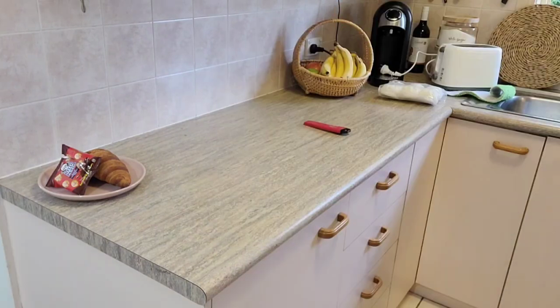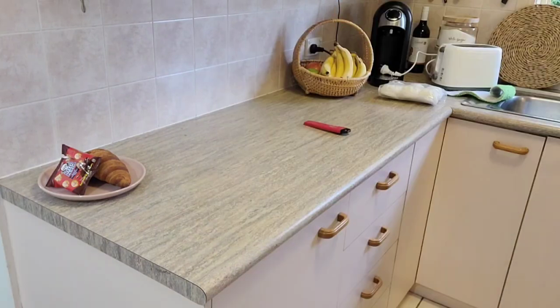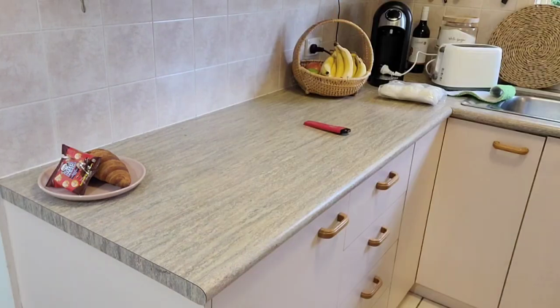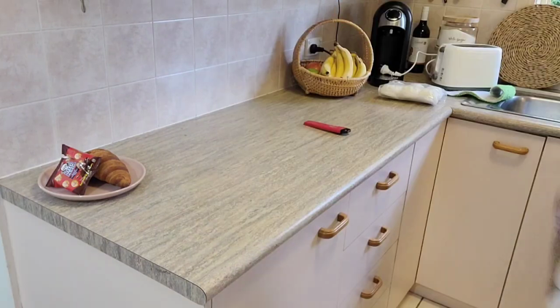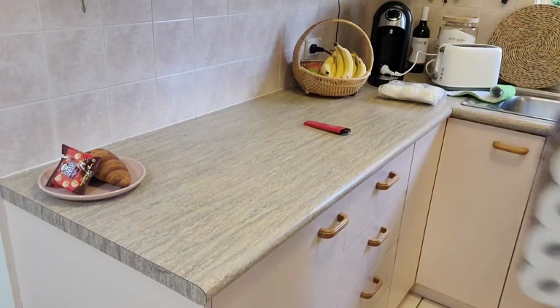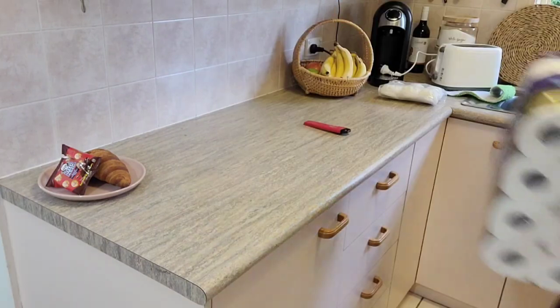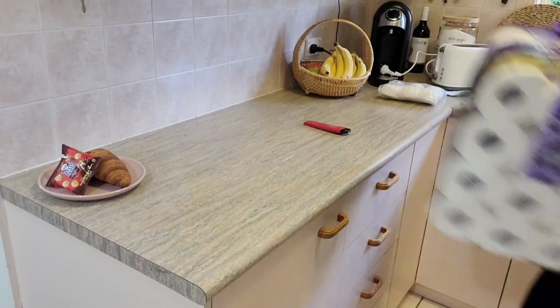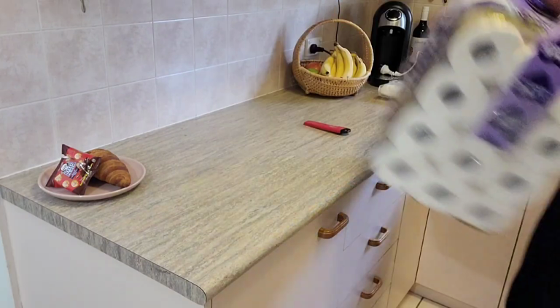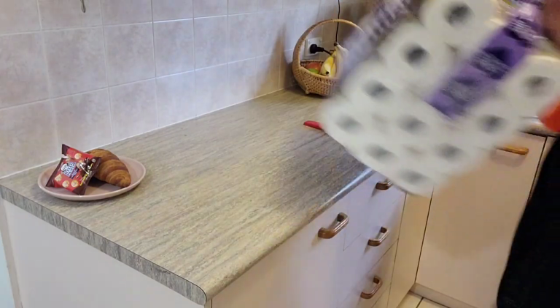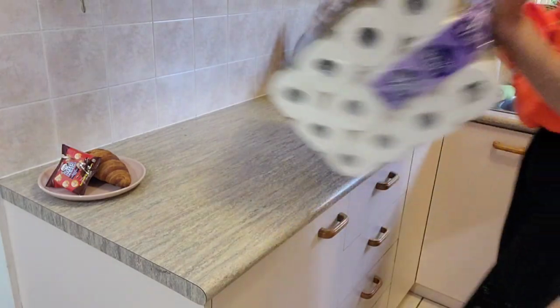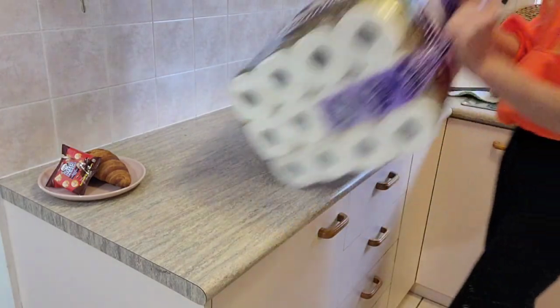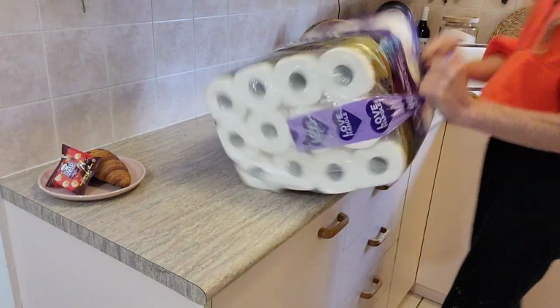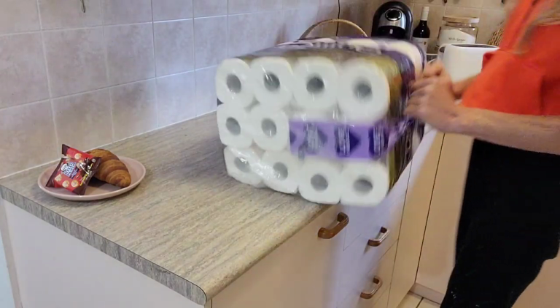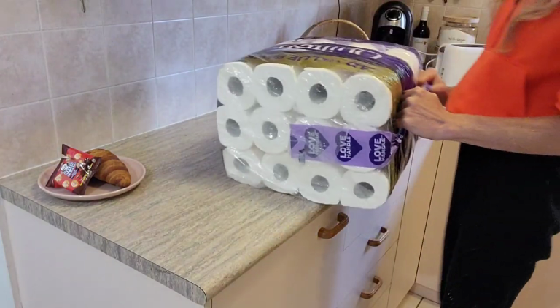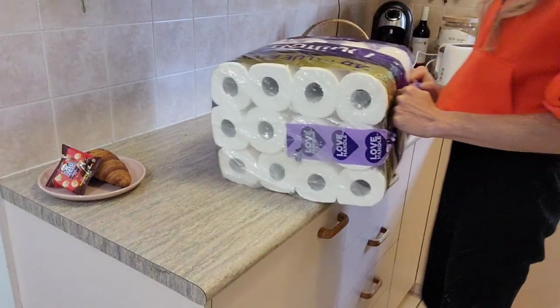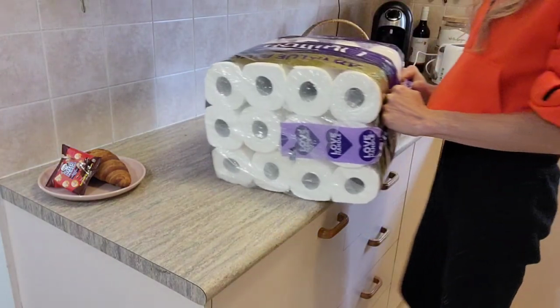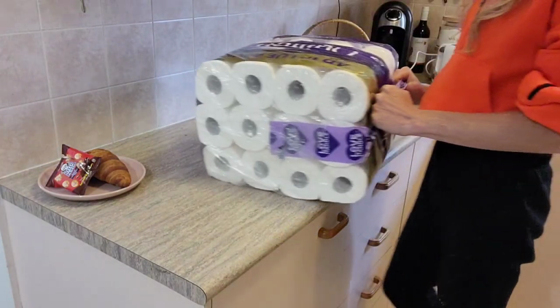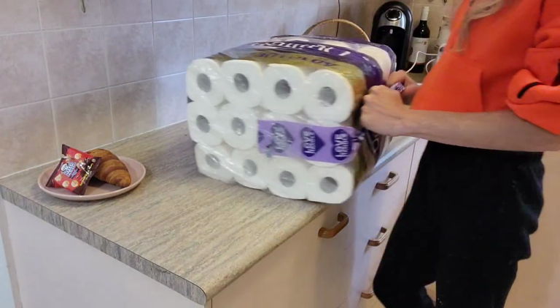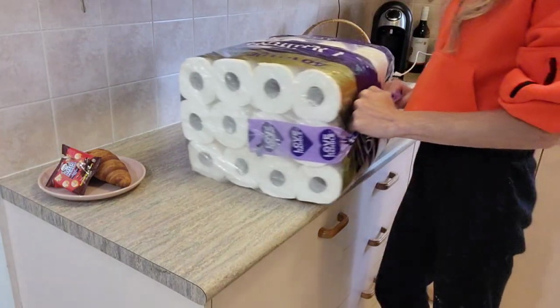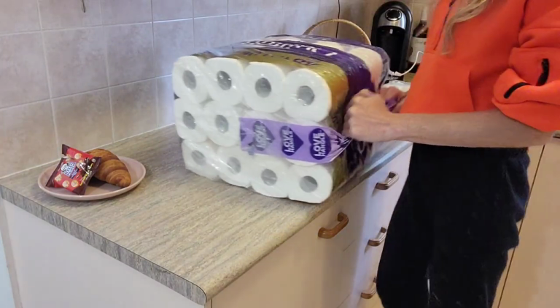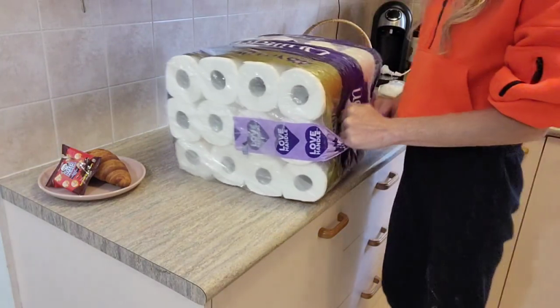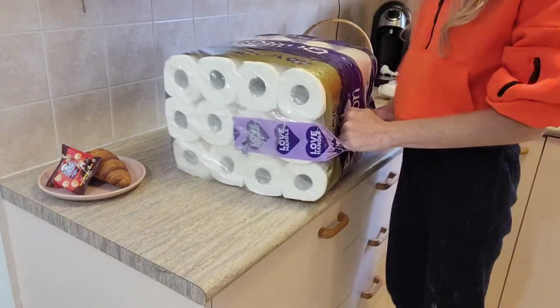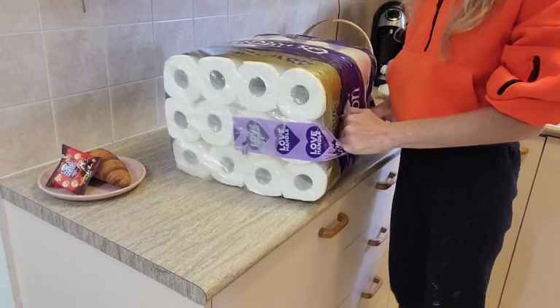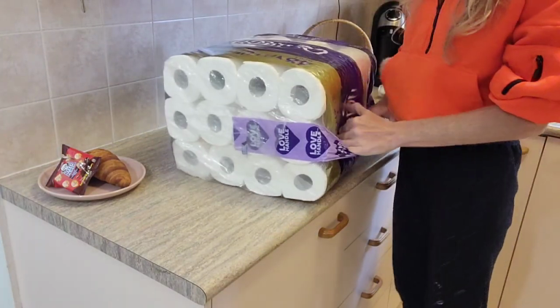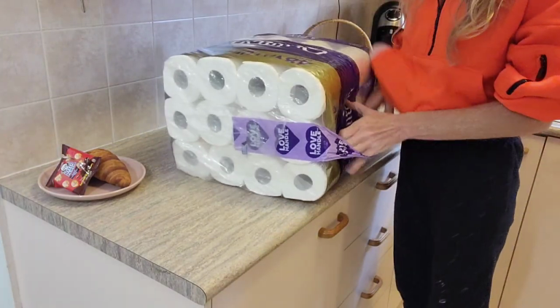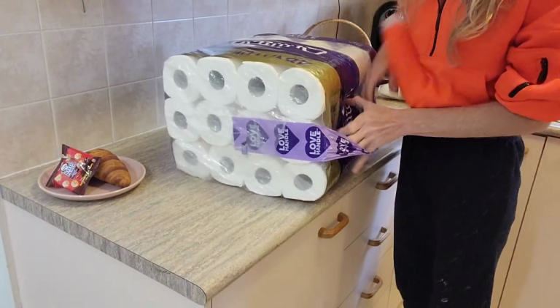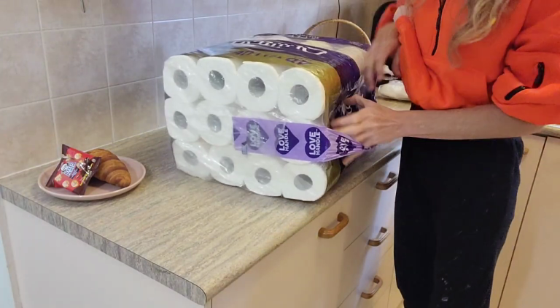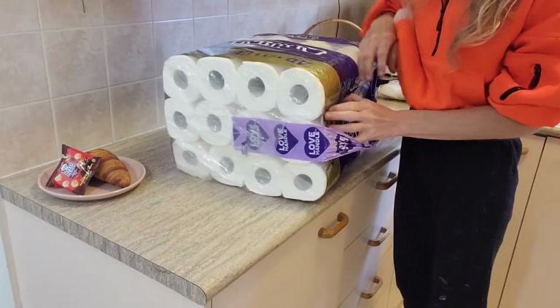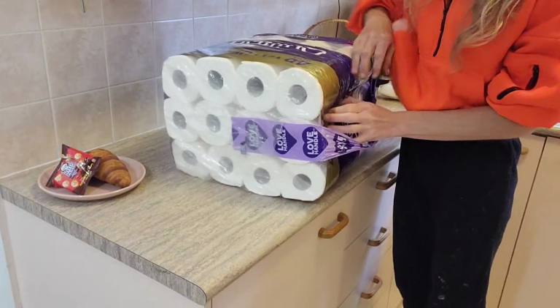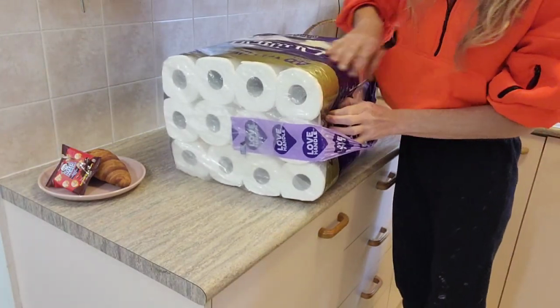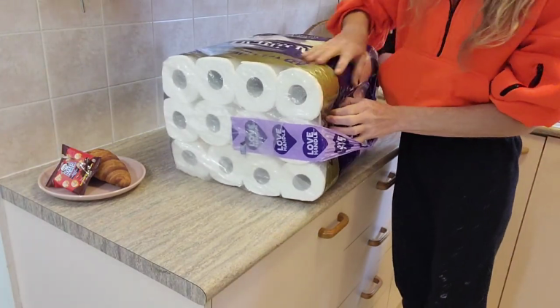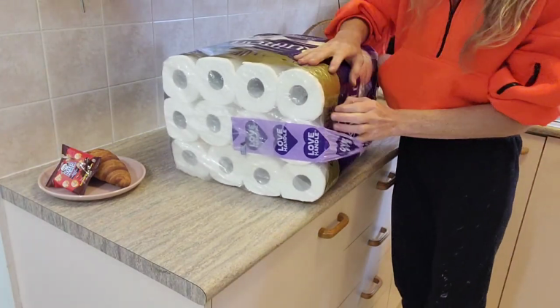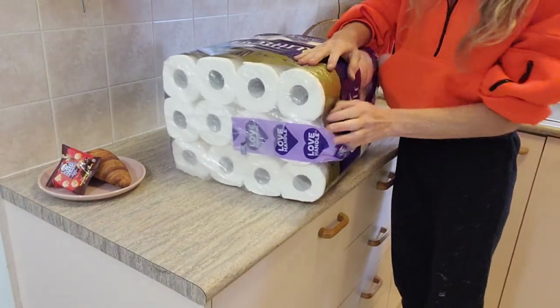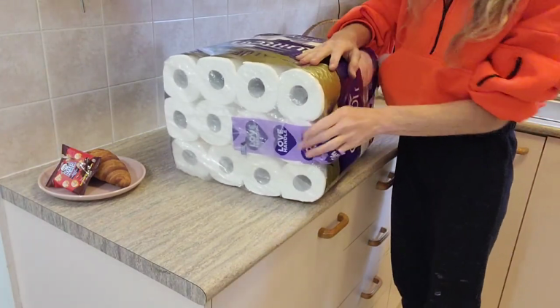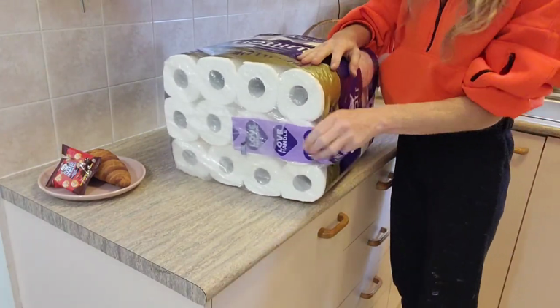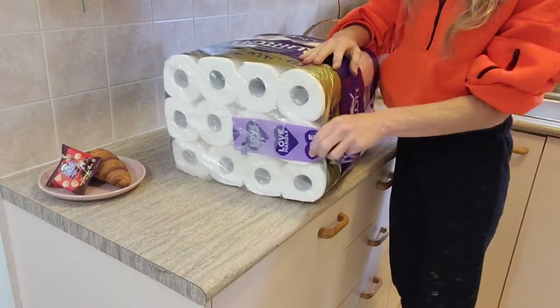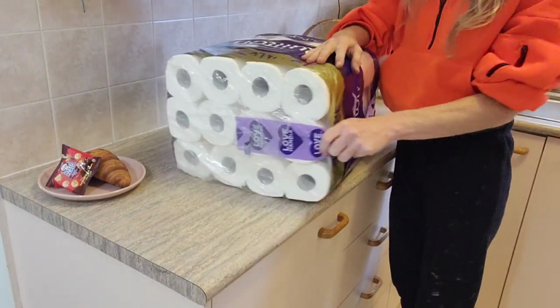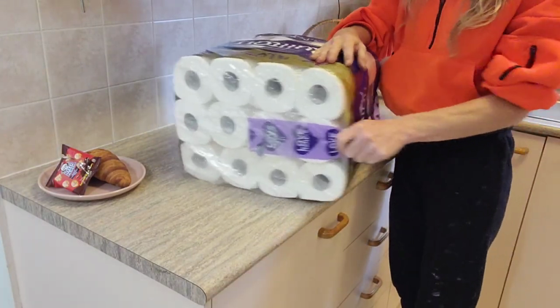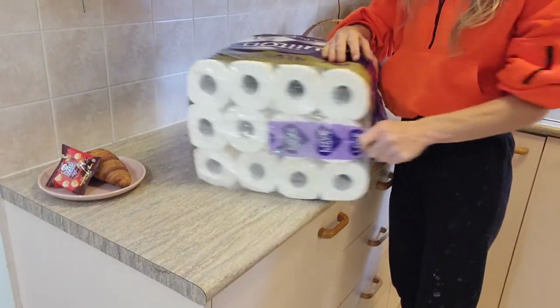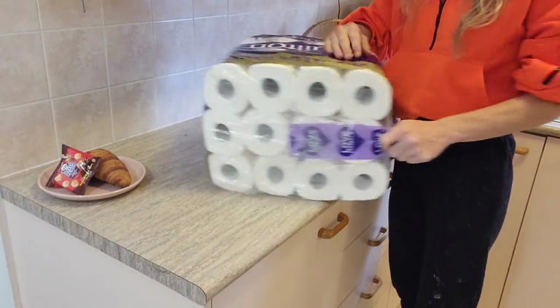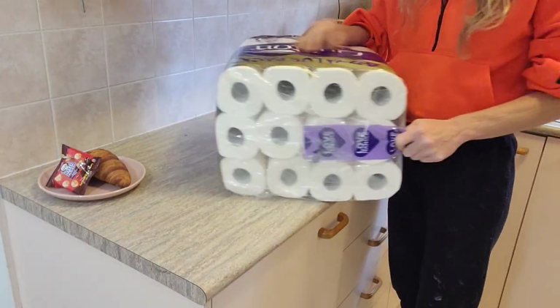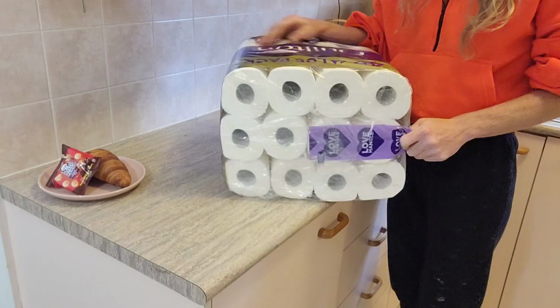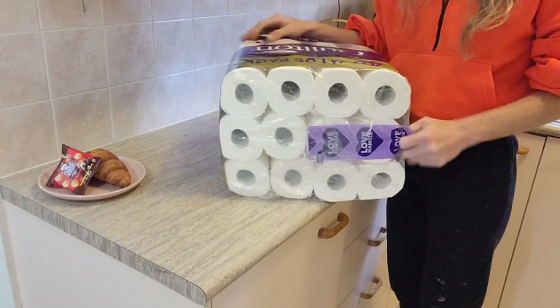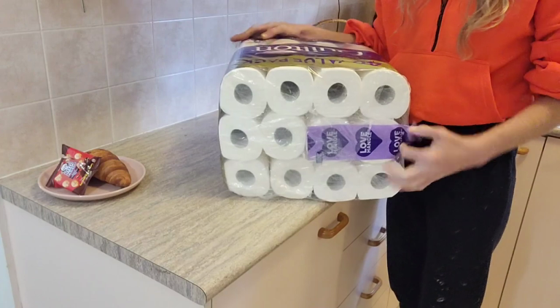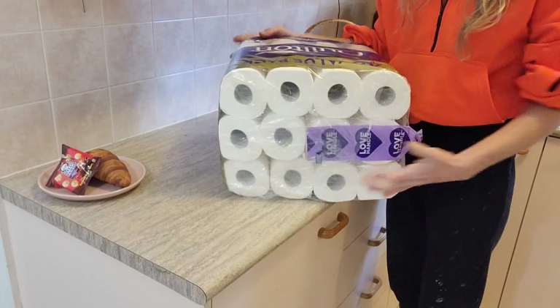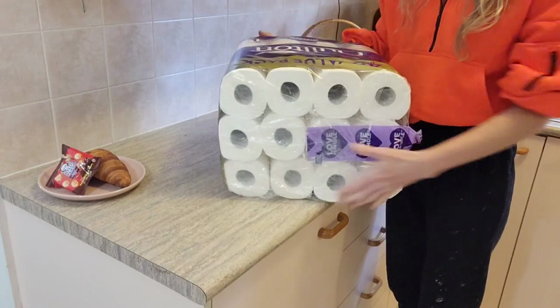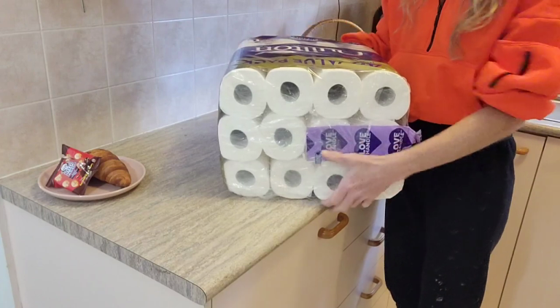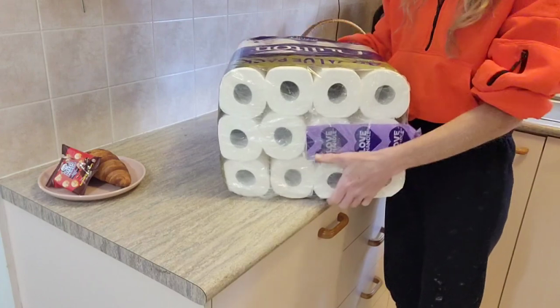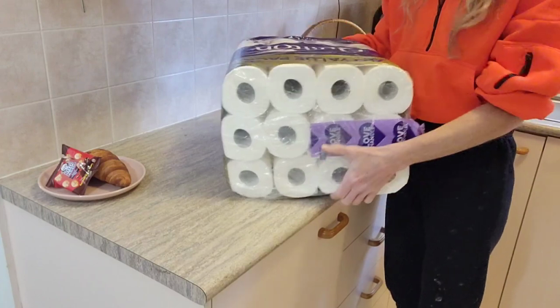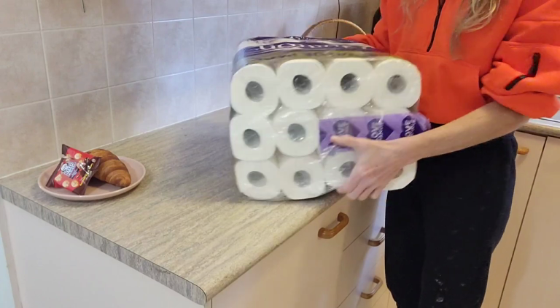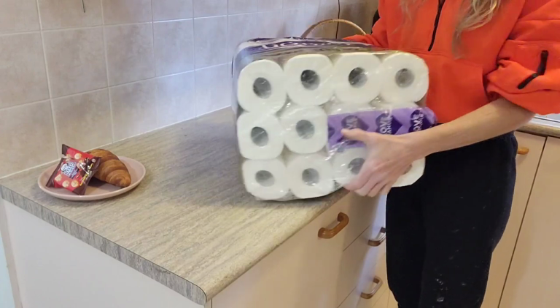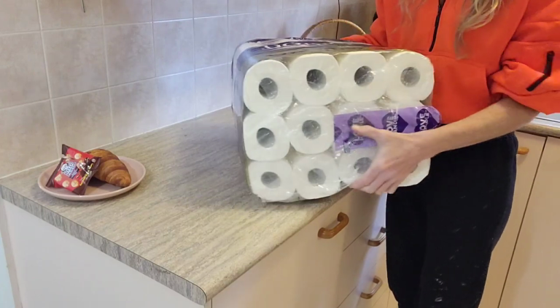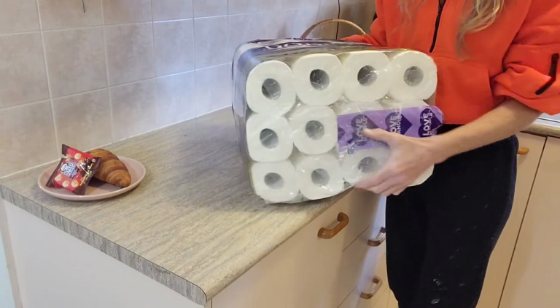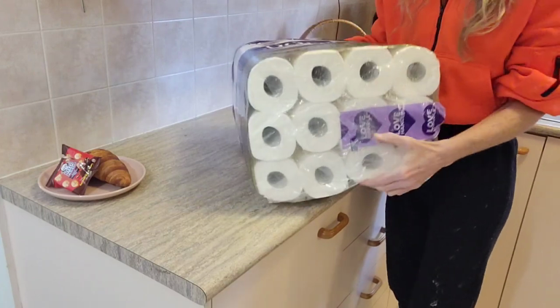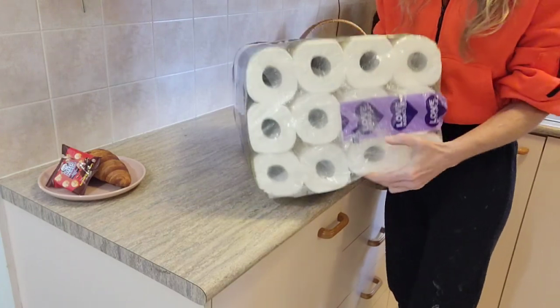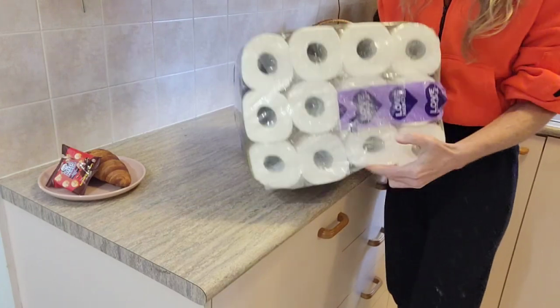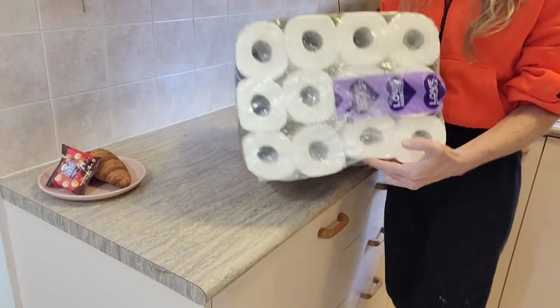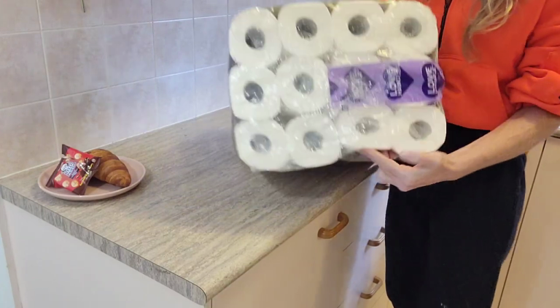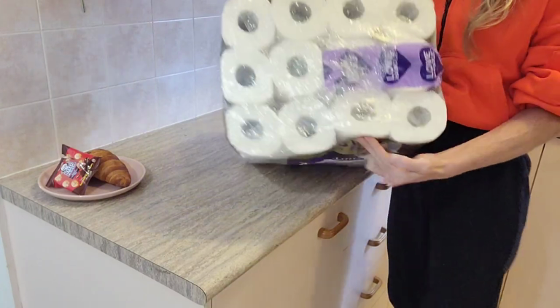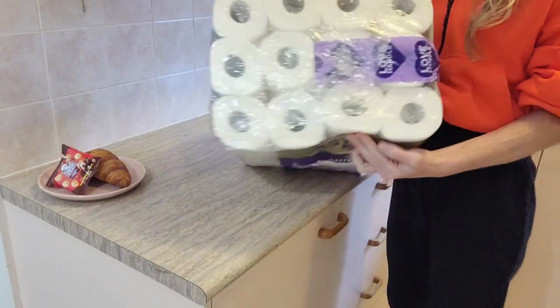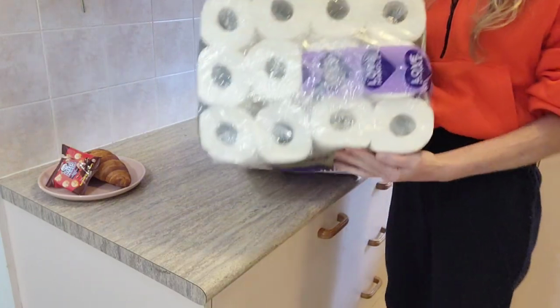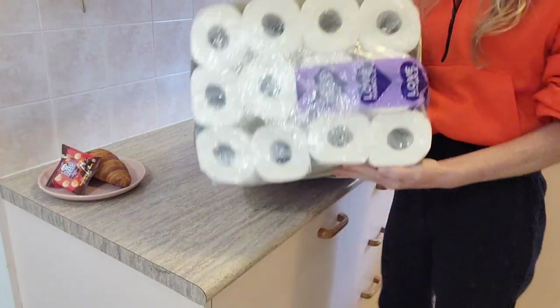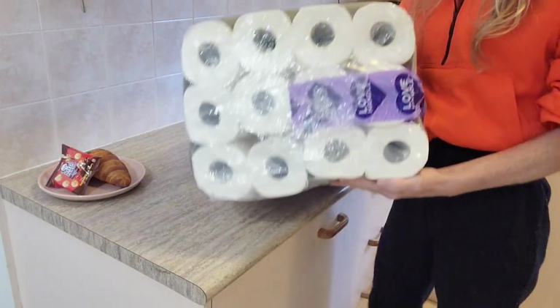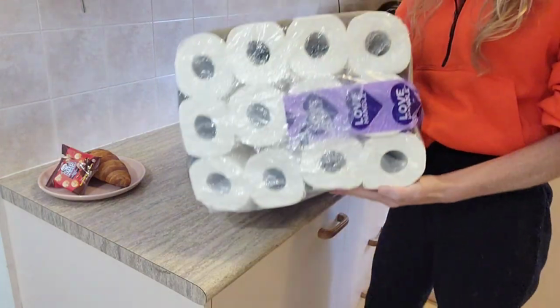I picked up a huge thing of toilet paper. There's 48 rolls in here from Quilton and the whole thing's going to set you back $19.49.